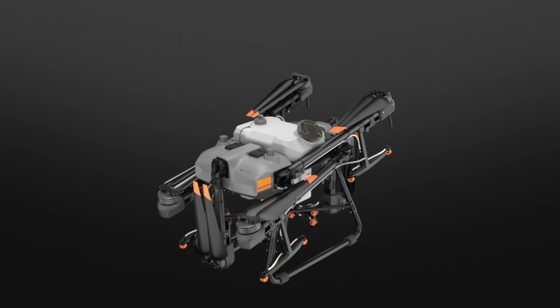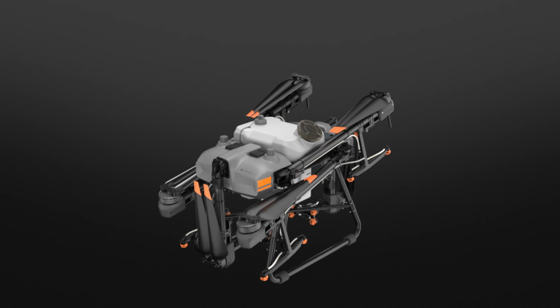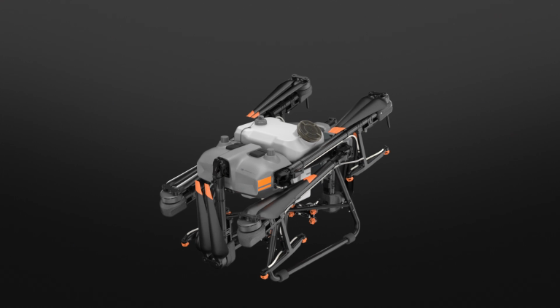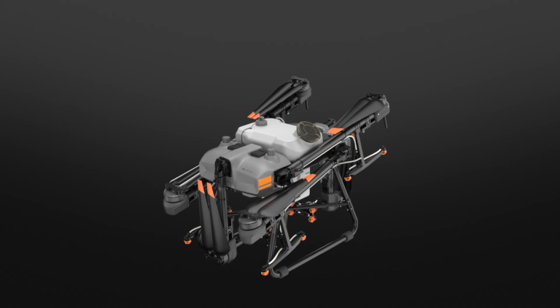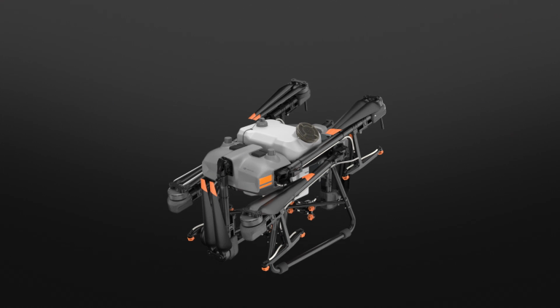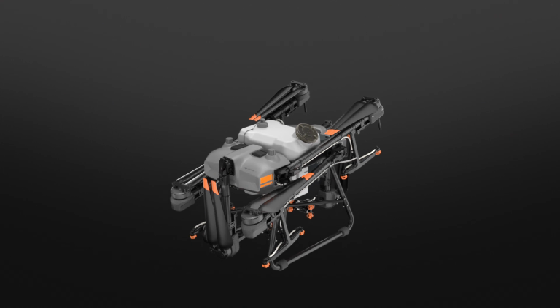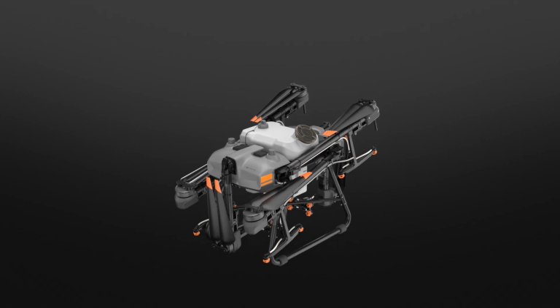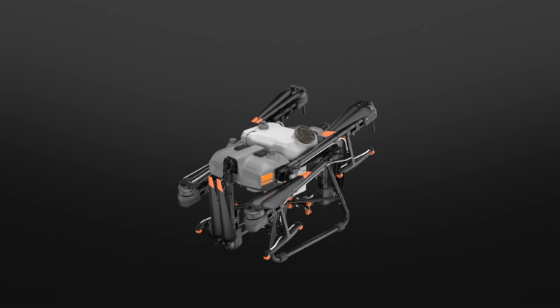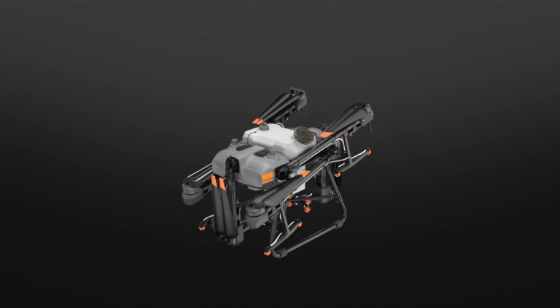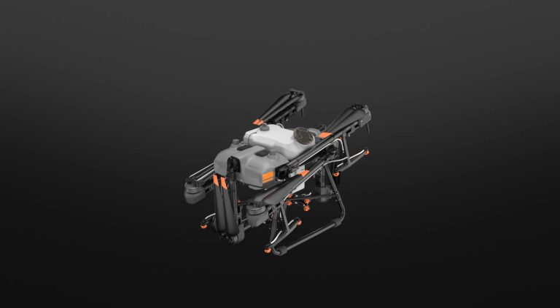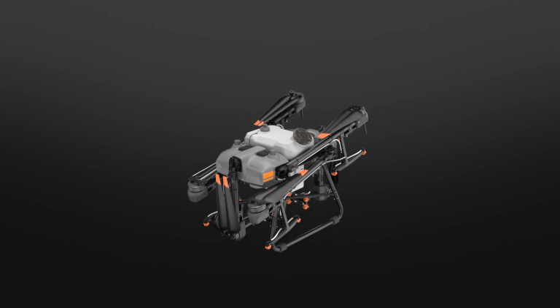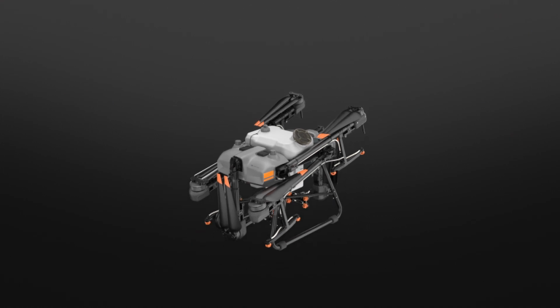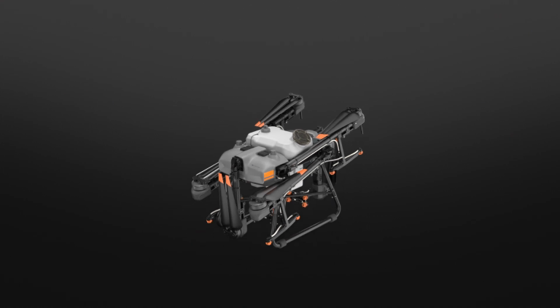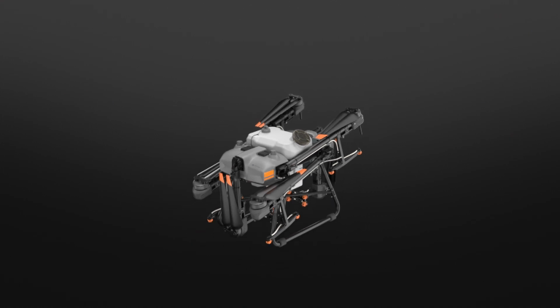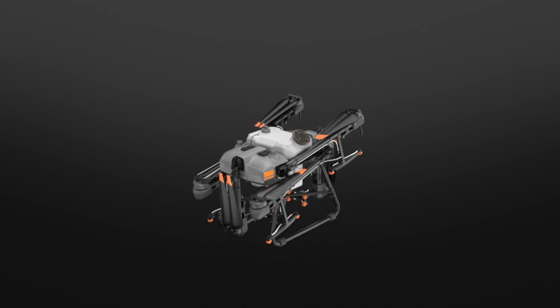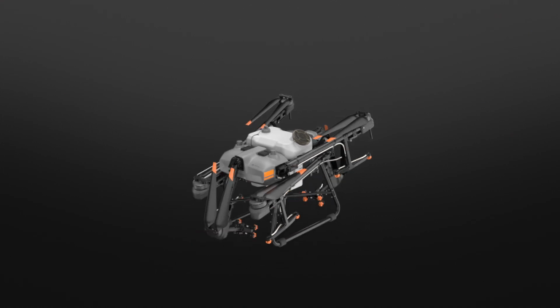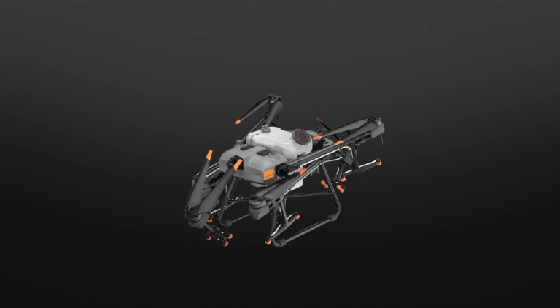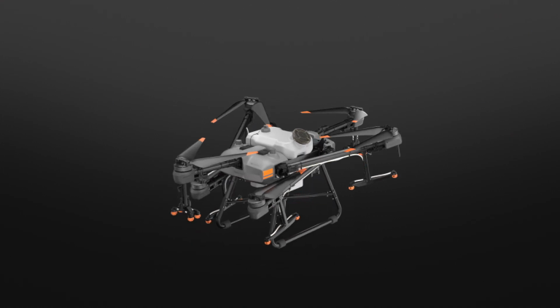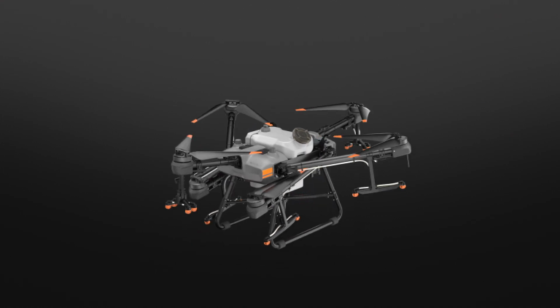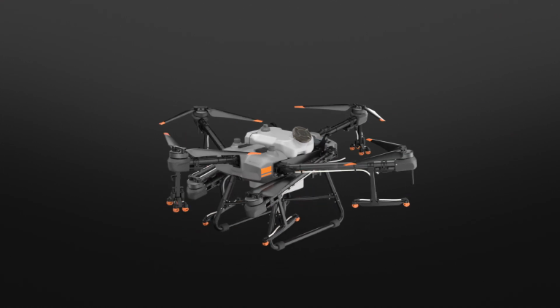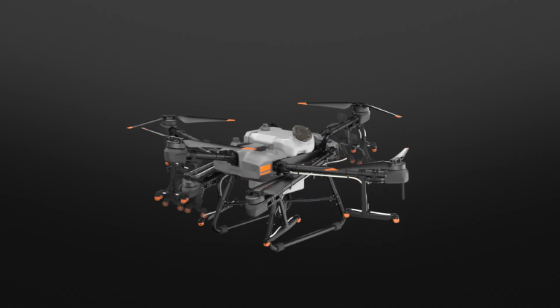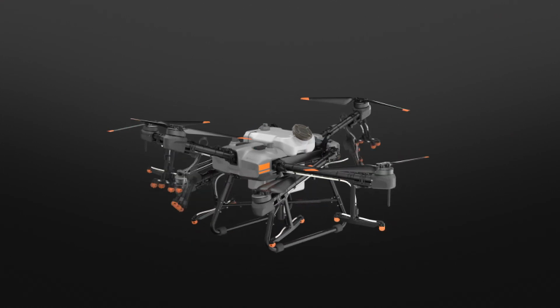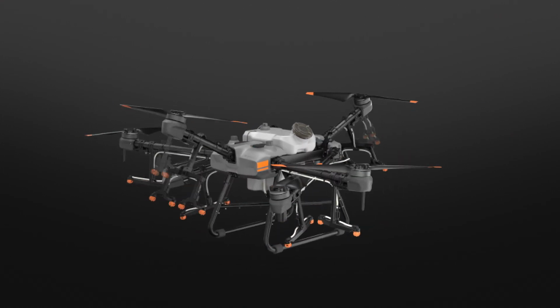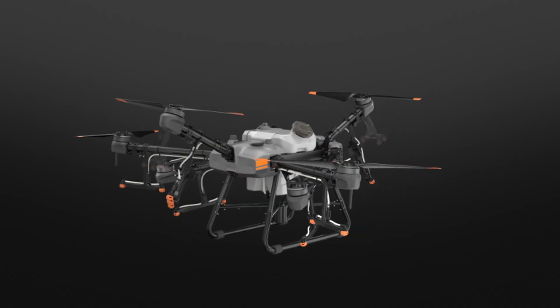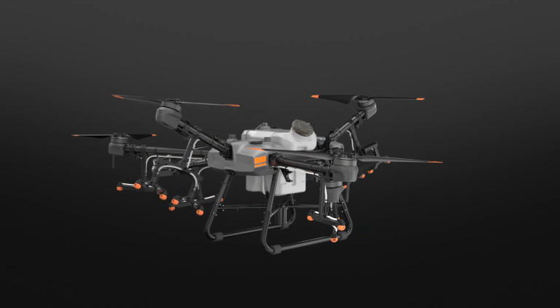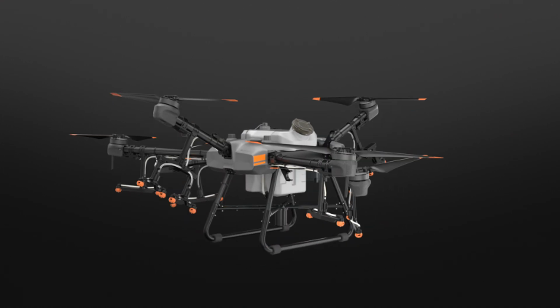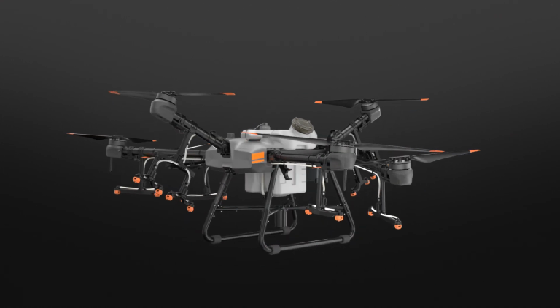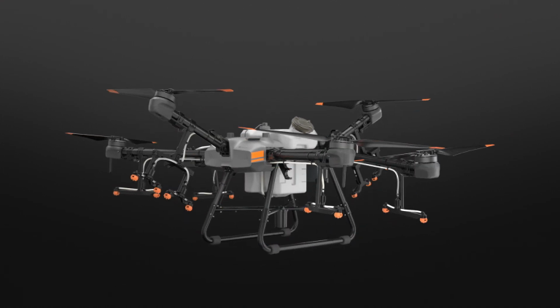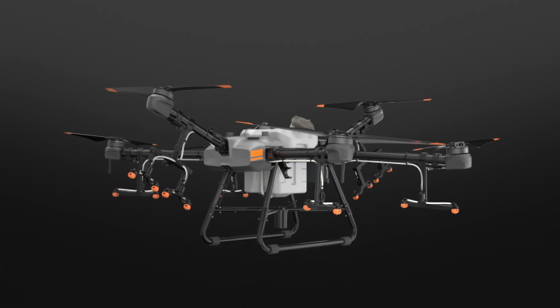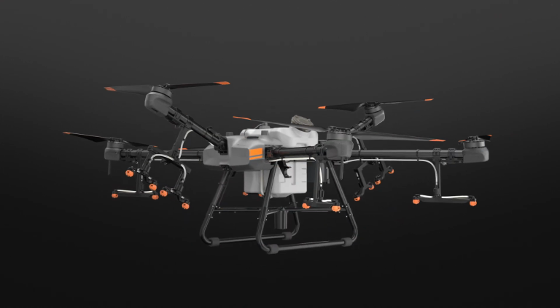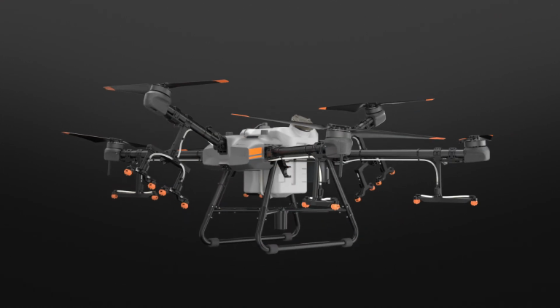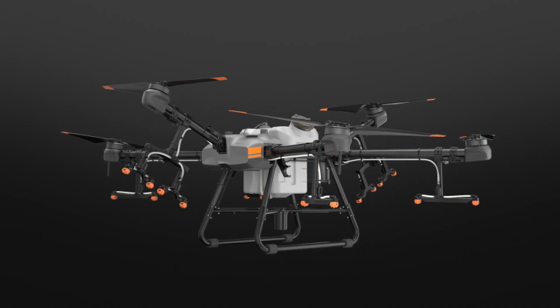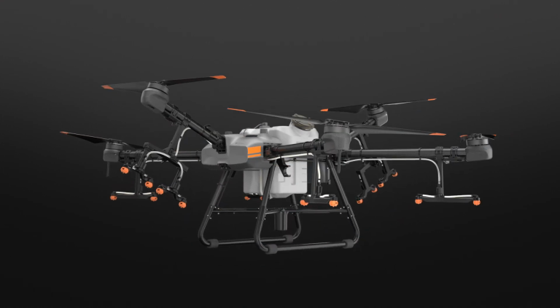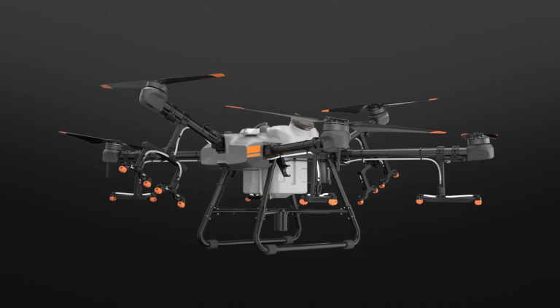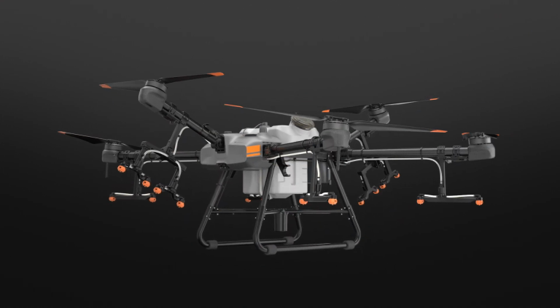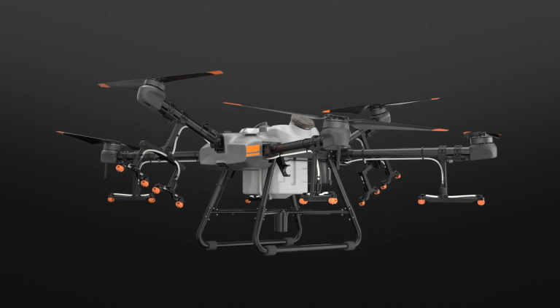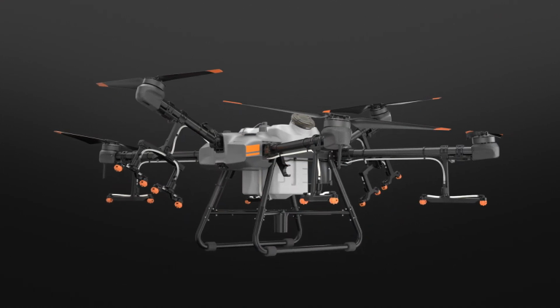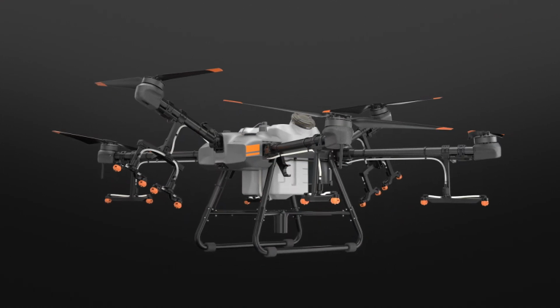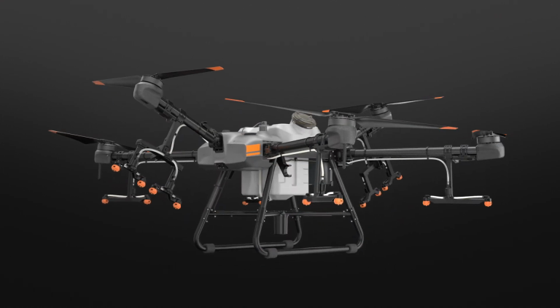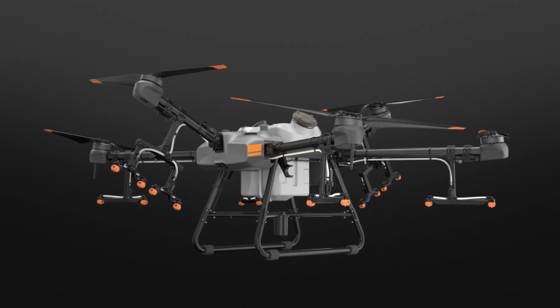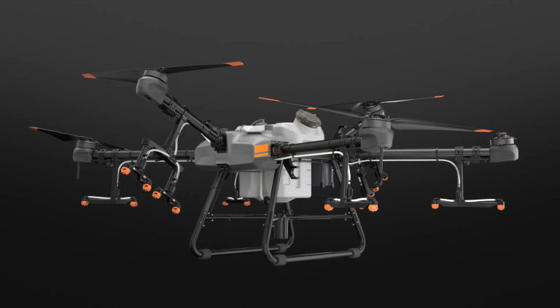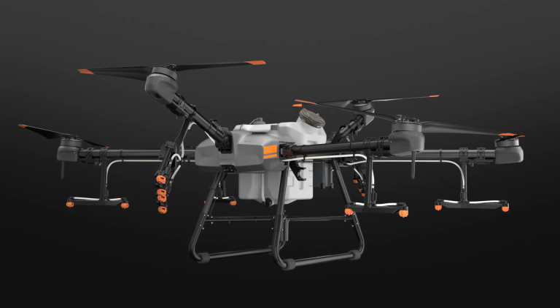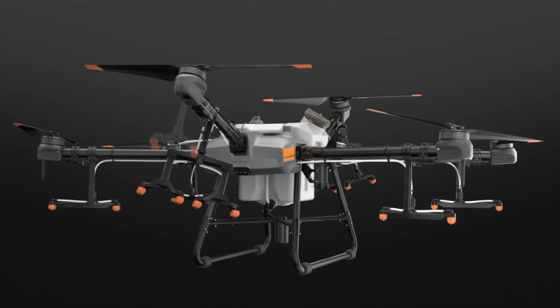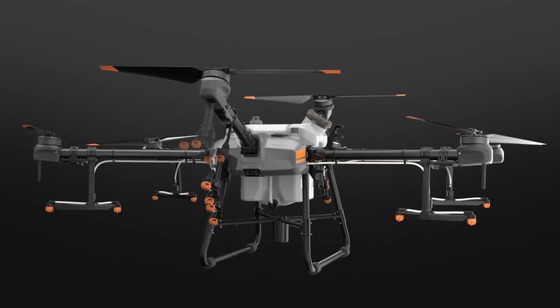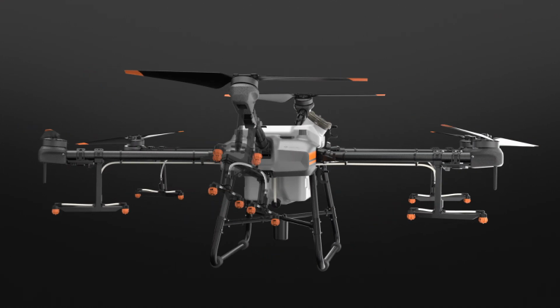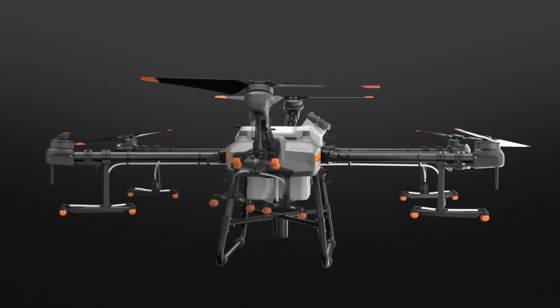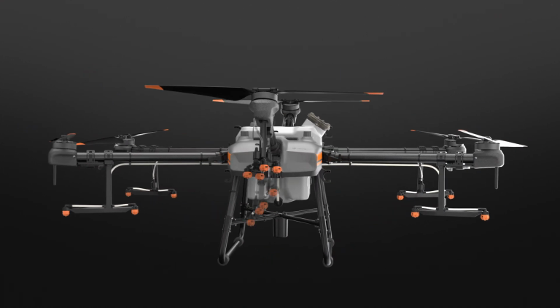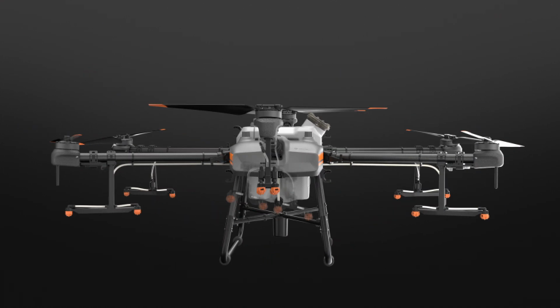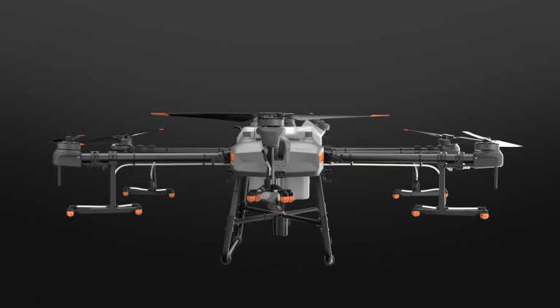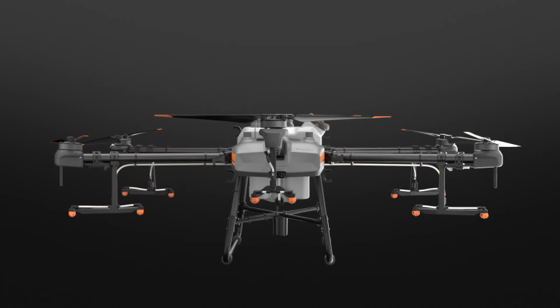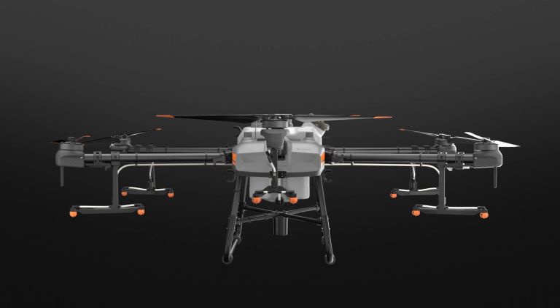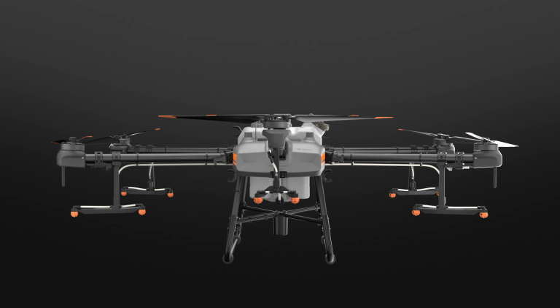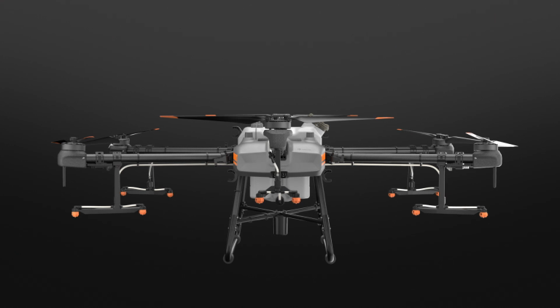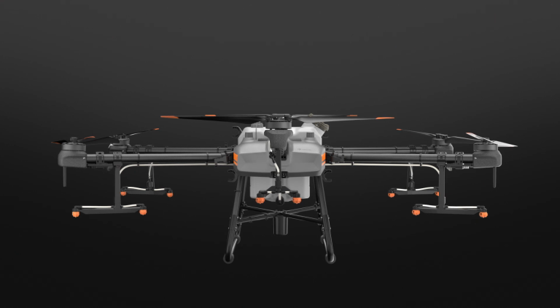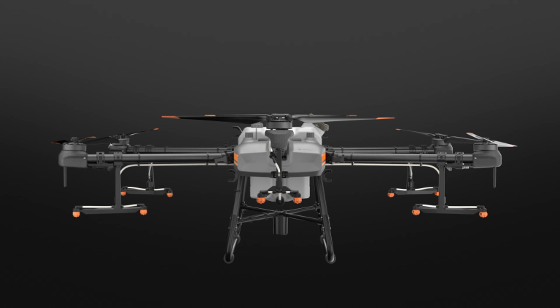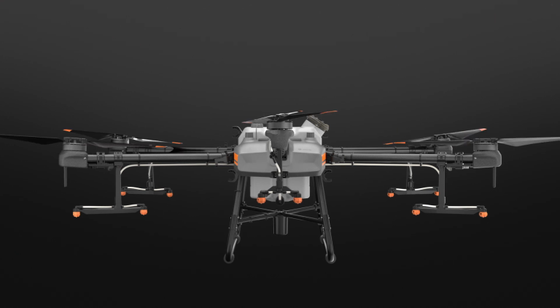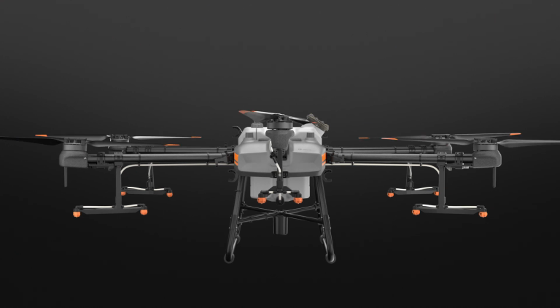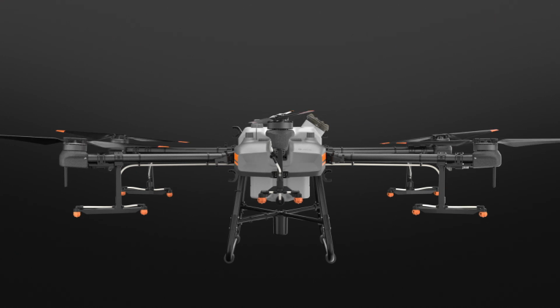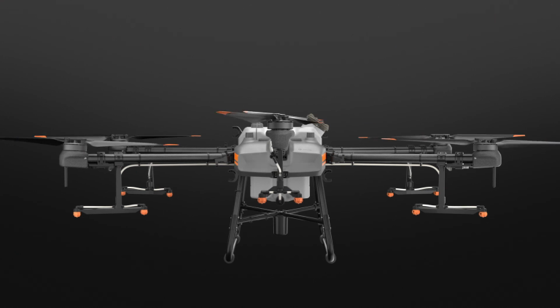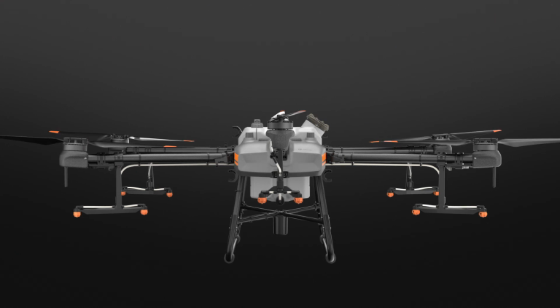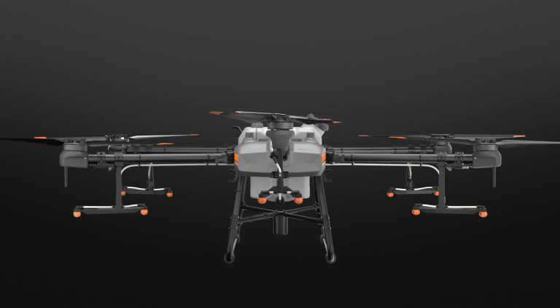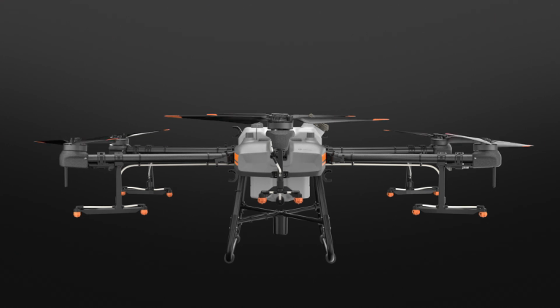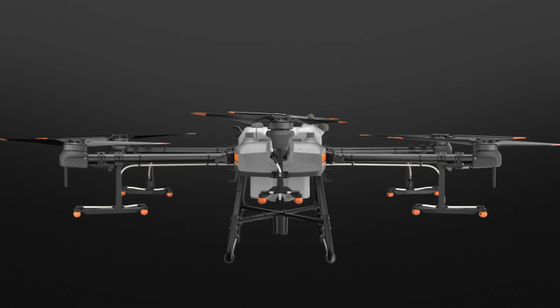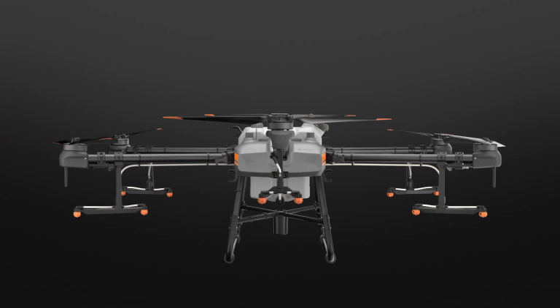The DJI Agris T30 is an agricultural drone that transforms. Take a look.